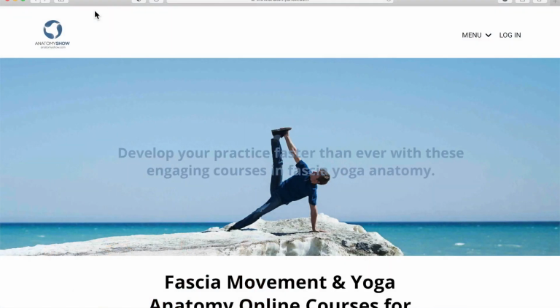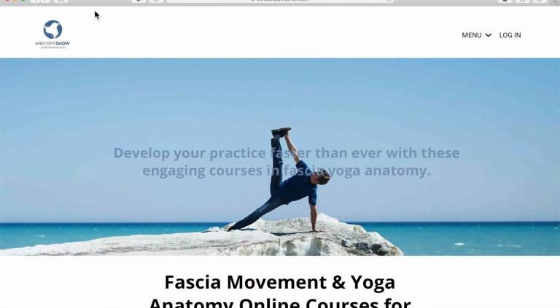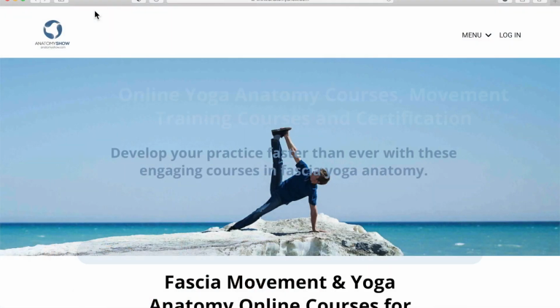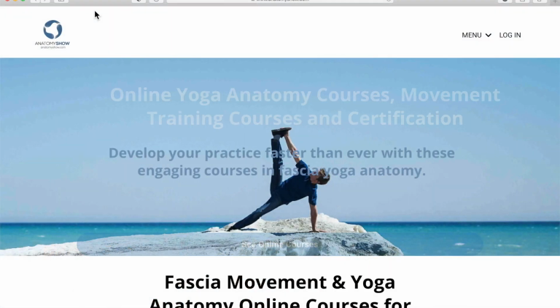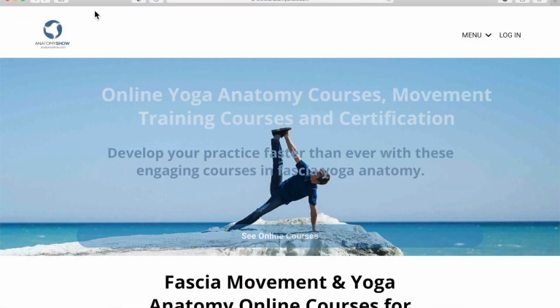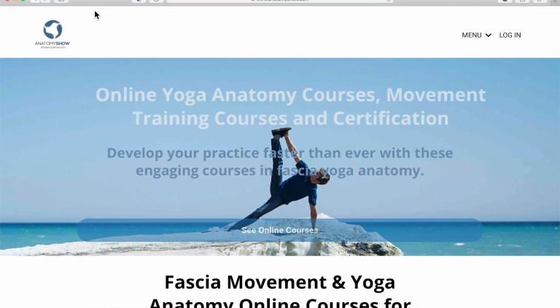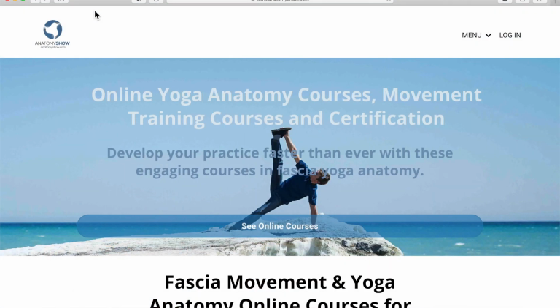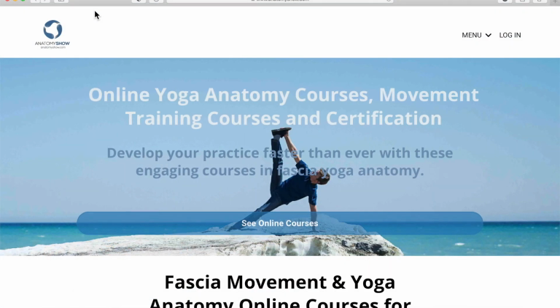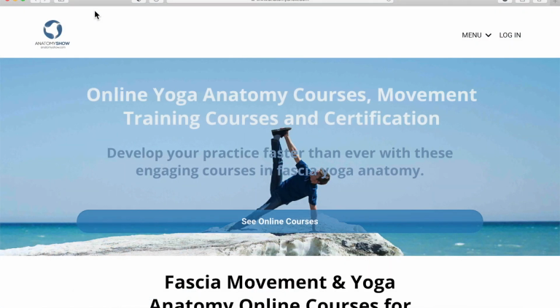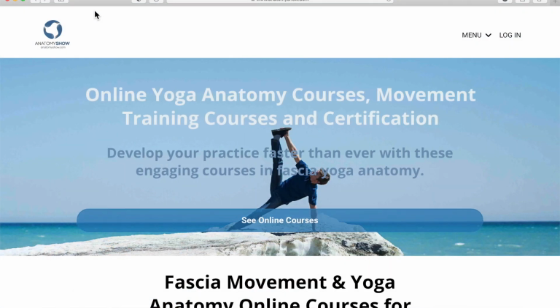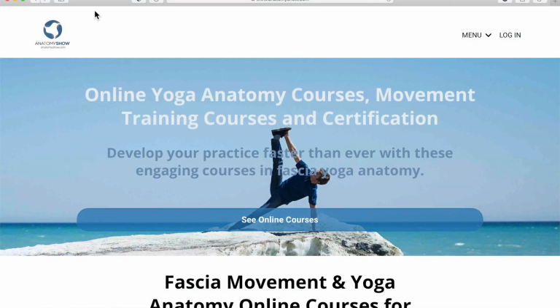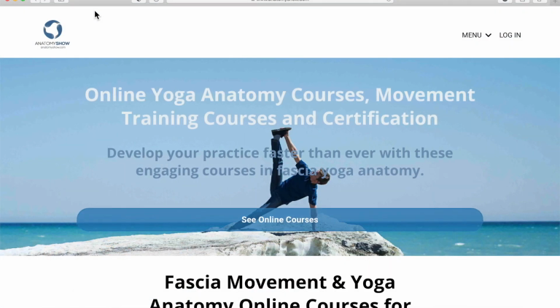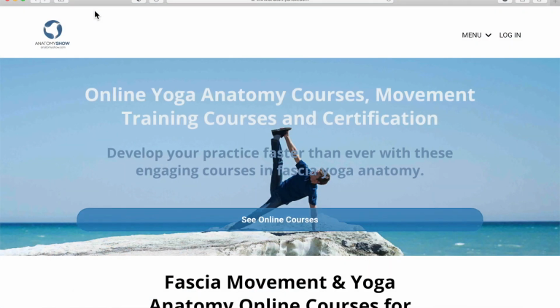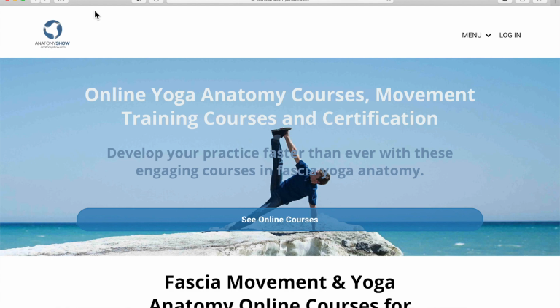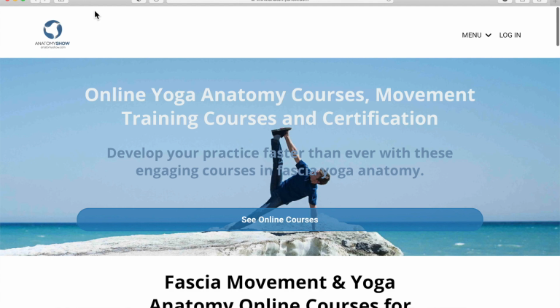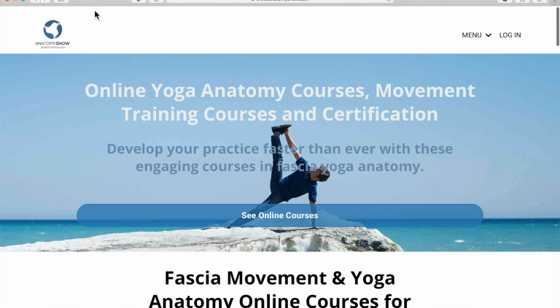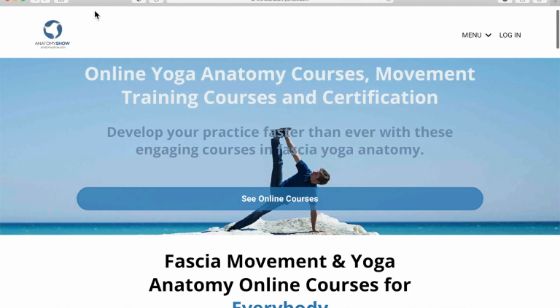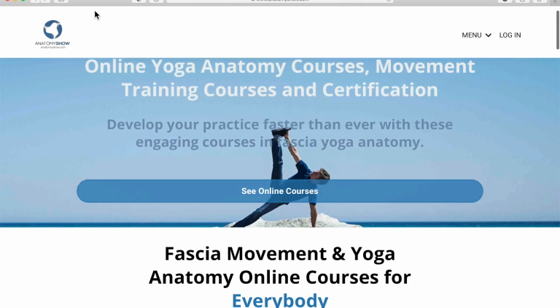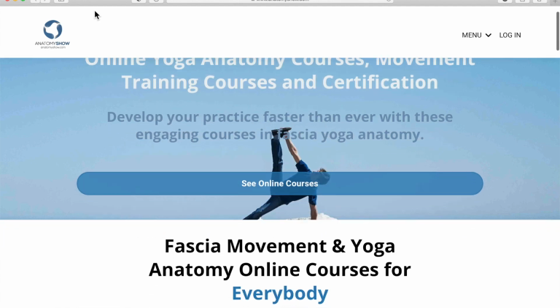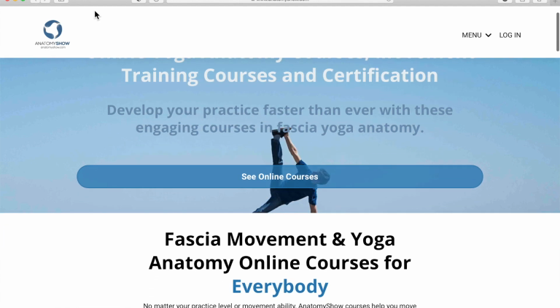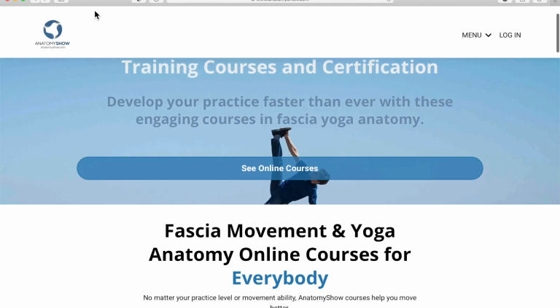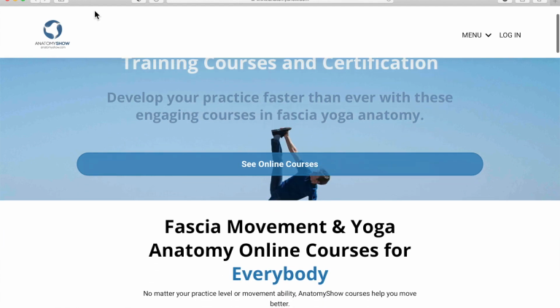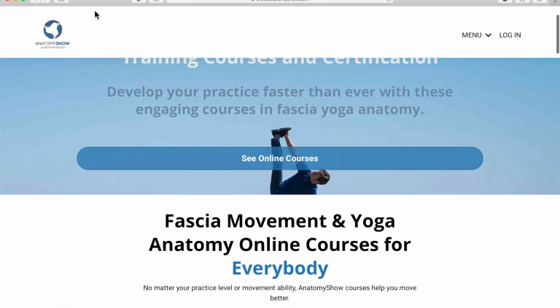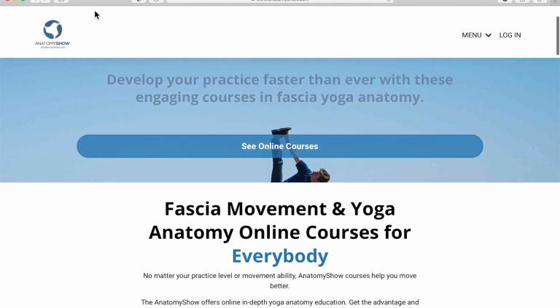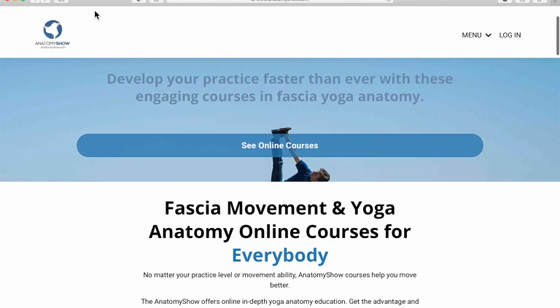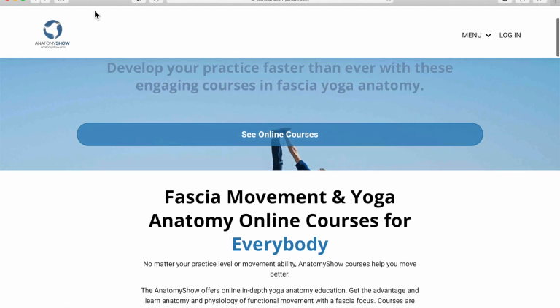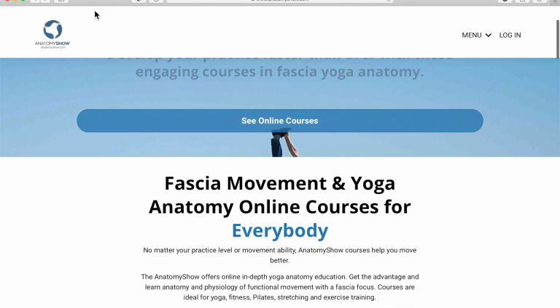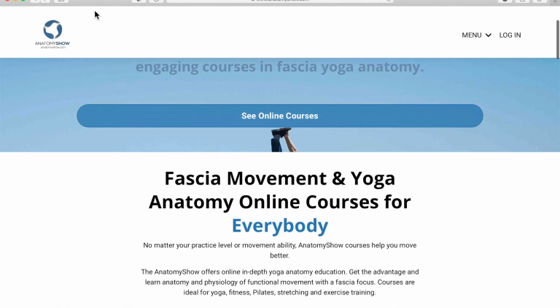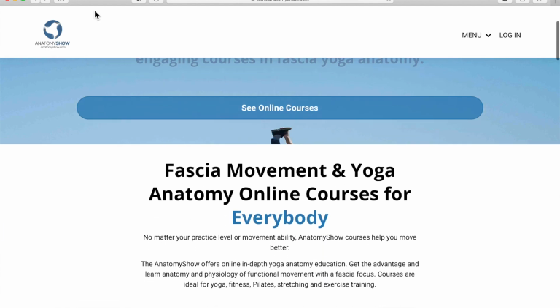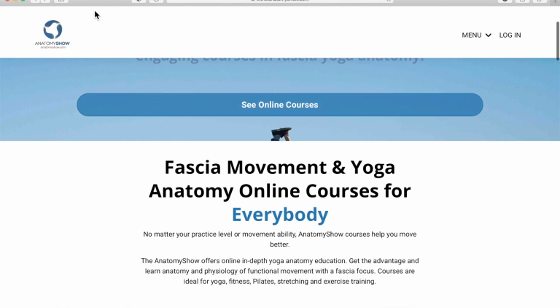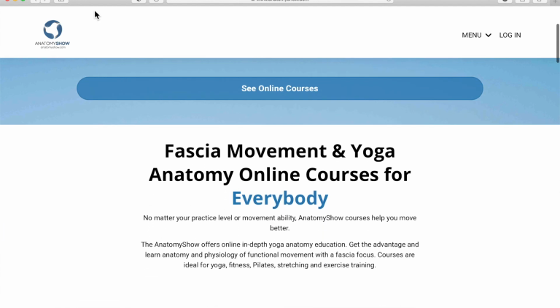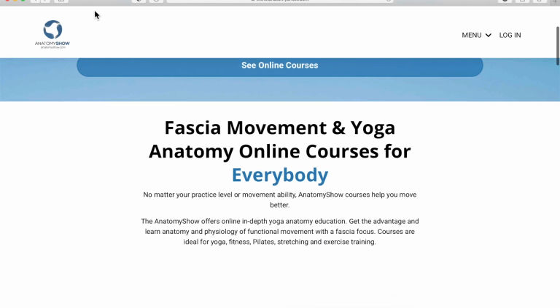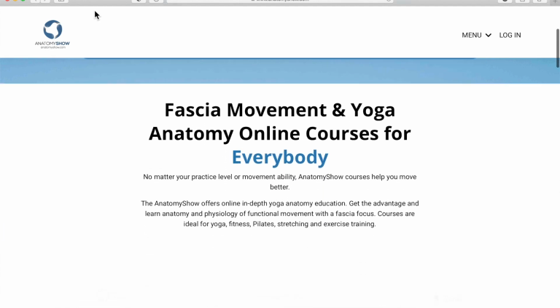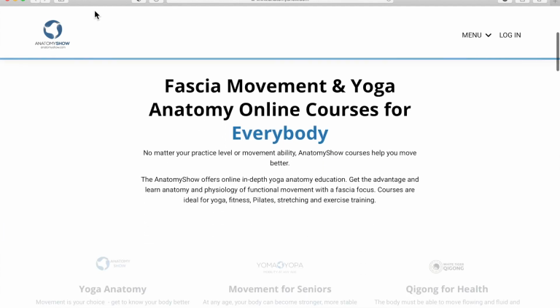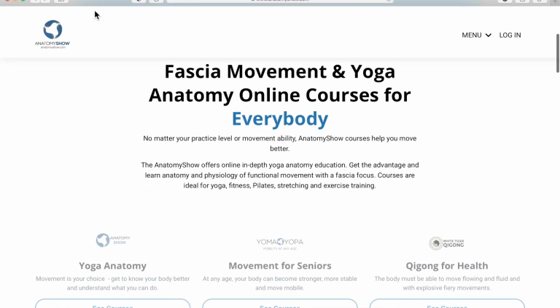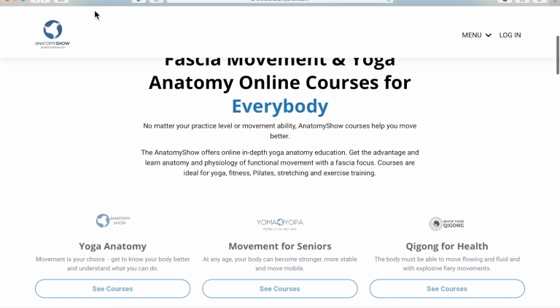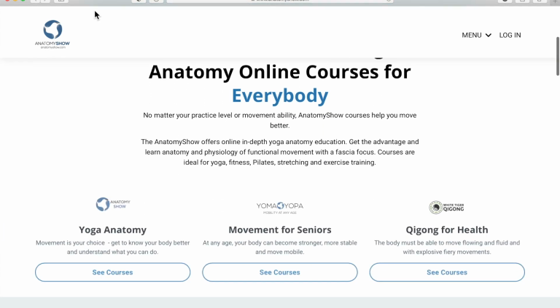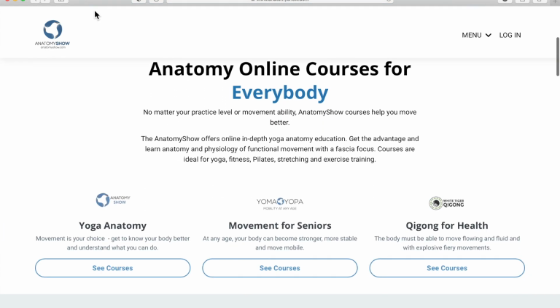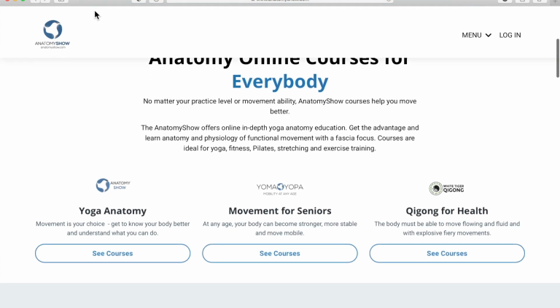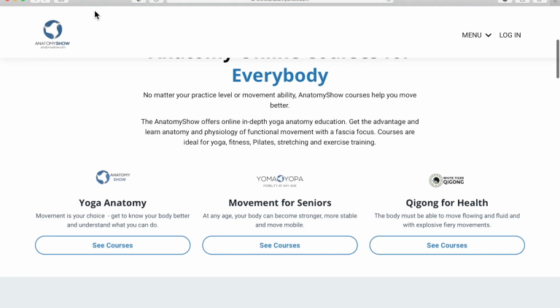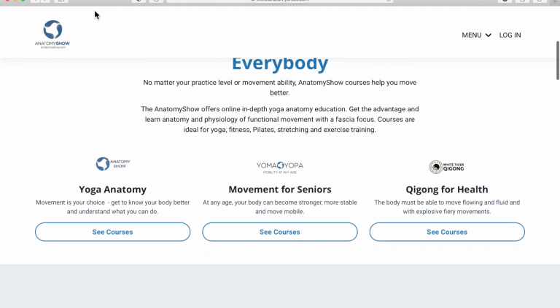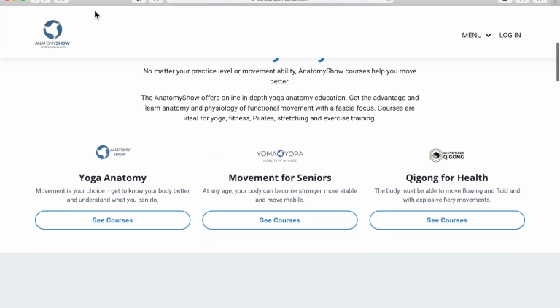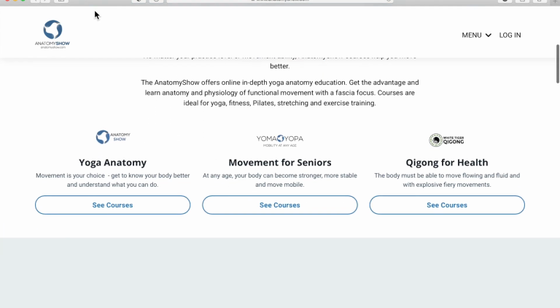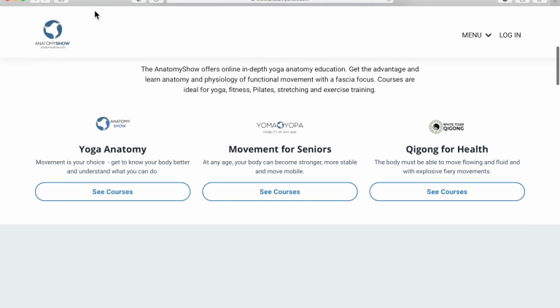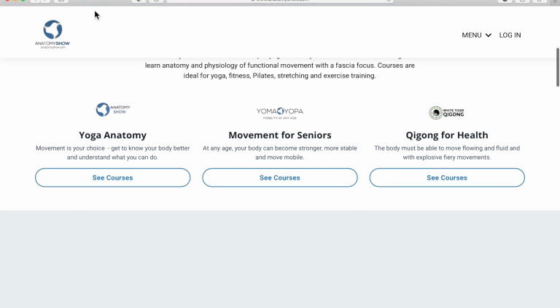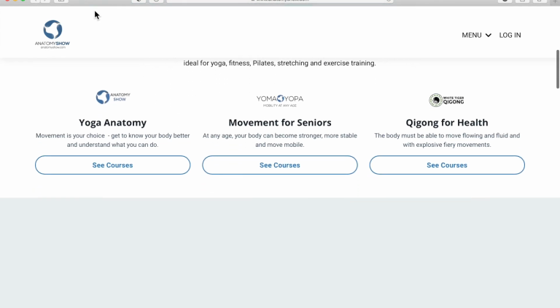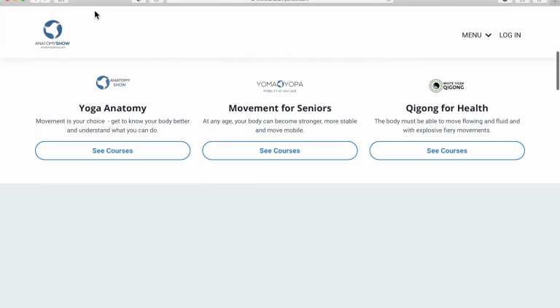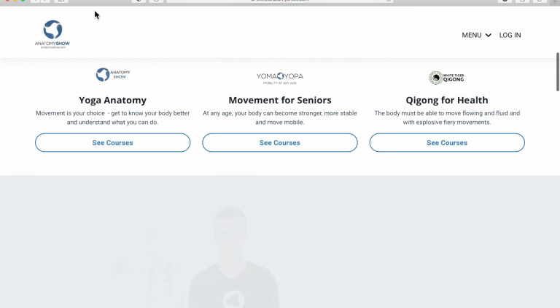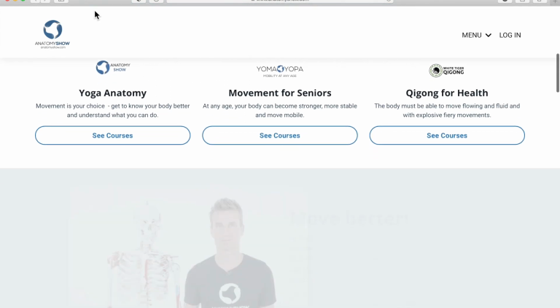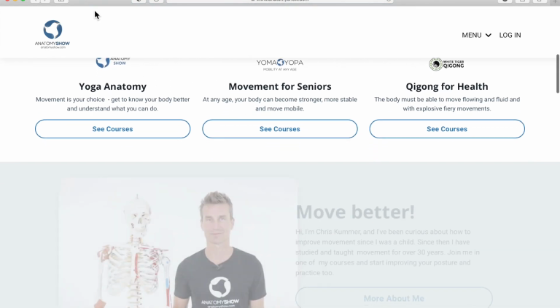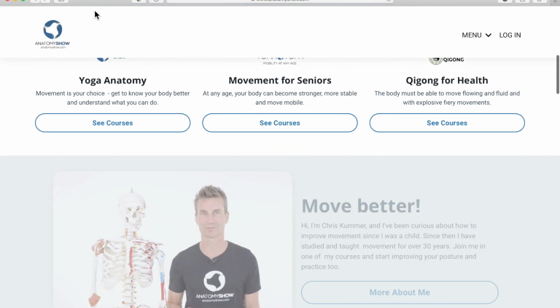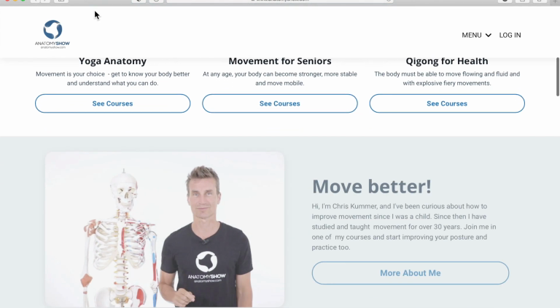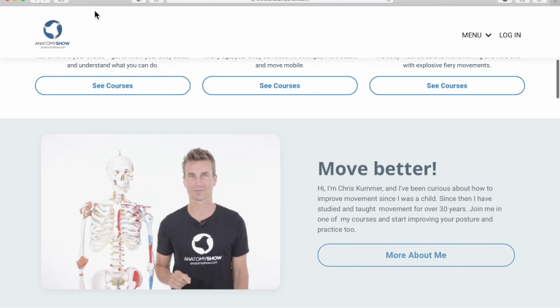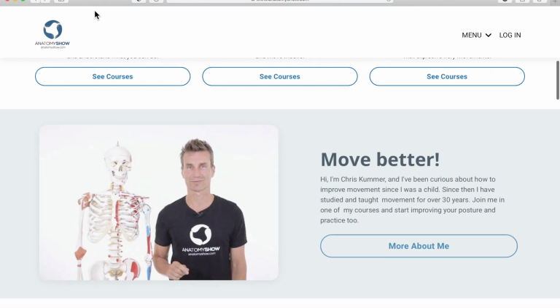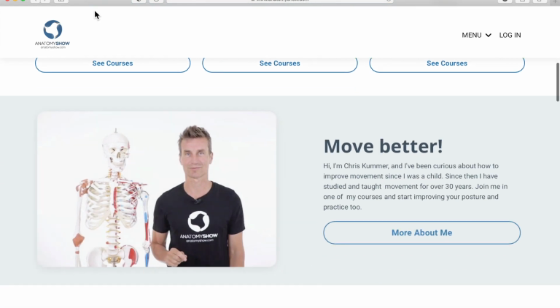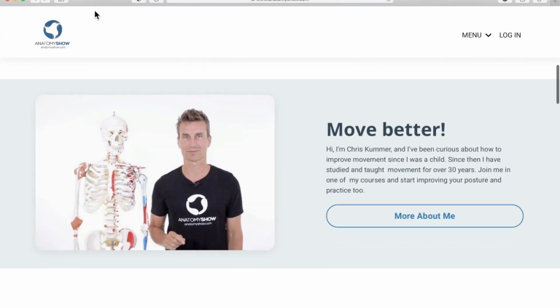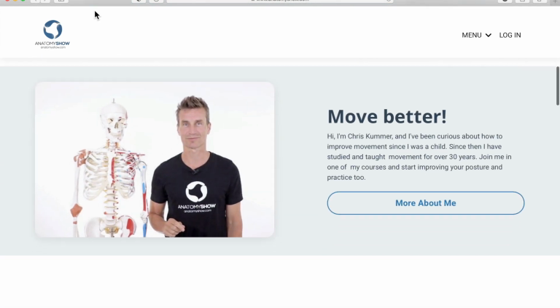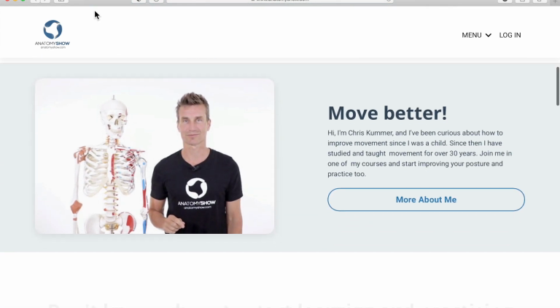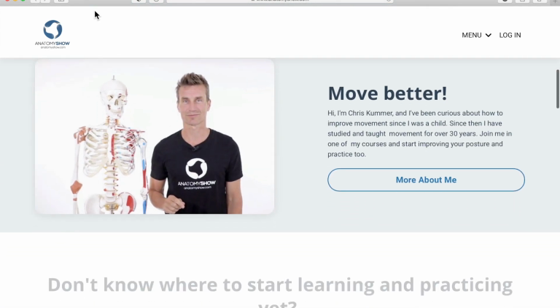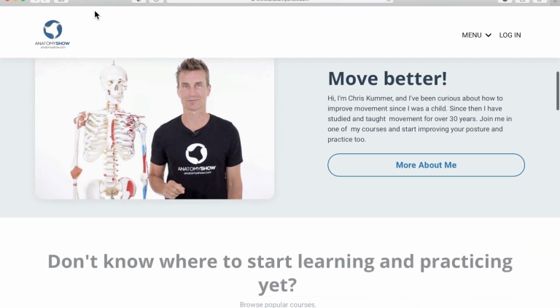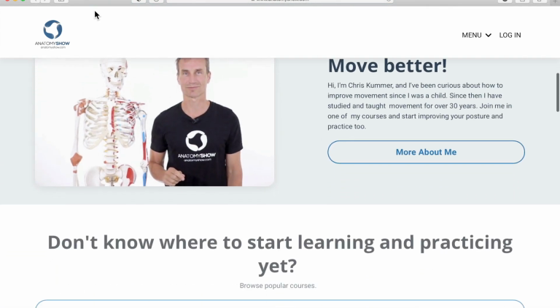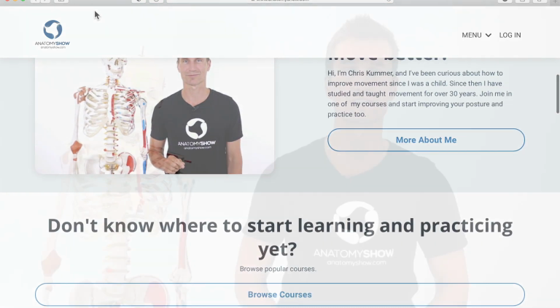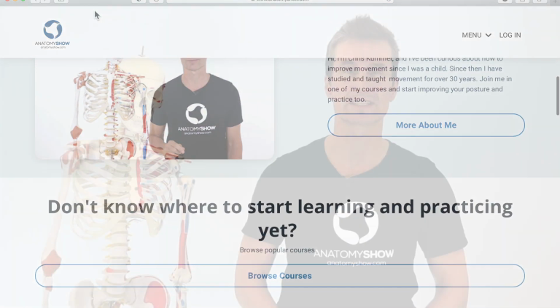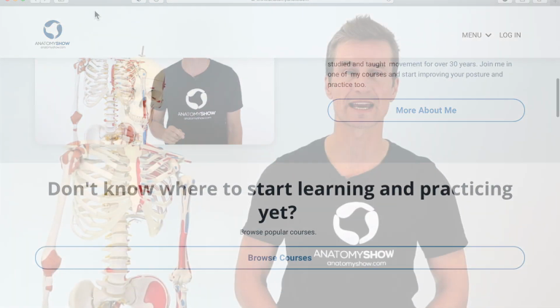Go to anatomyshow.com and look at the online courses to improve your practice and teaching skills today.